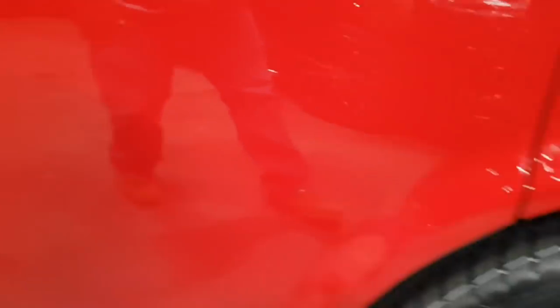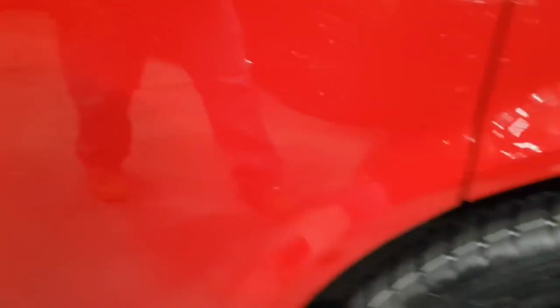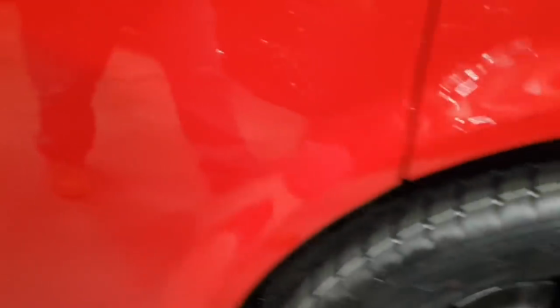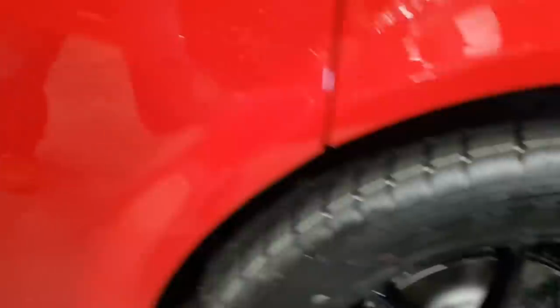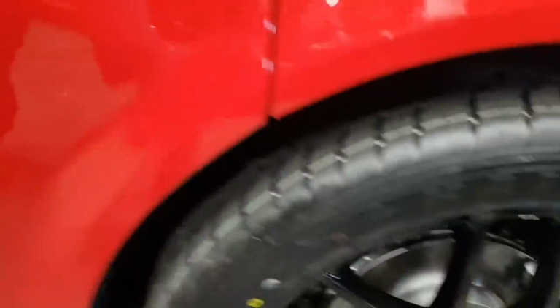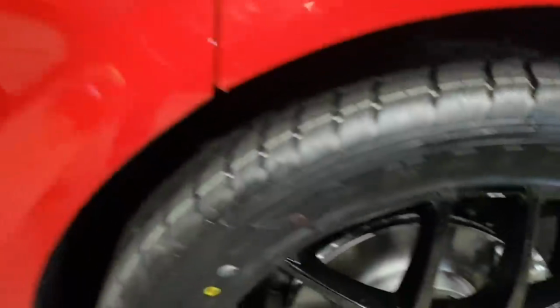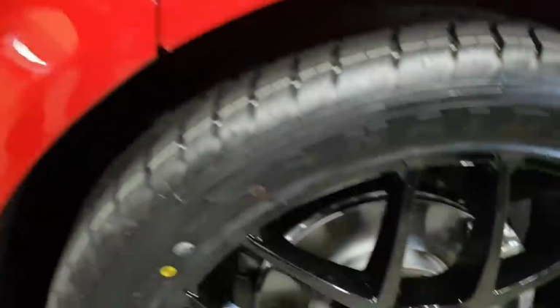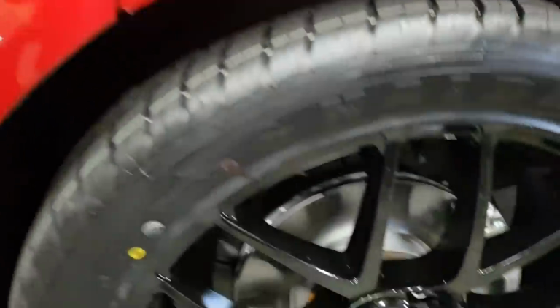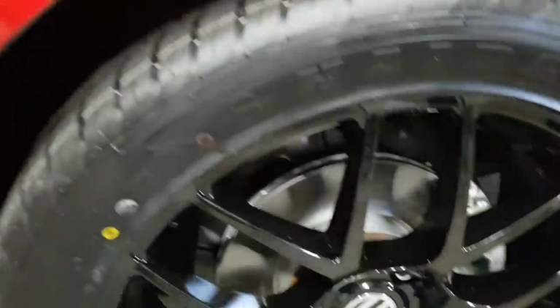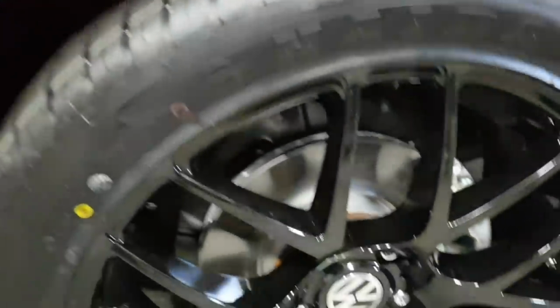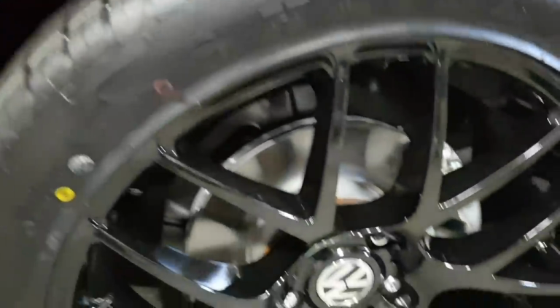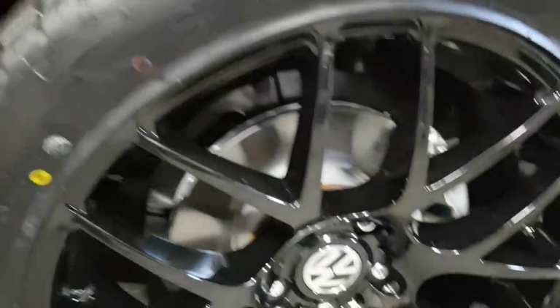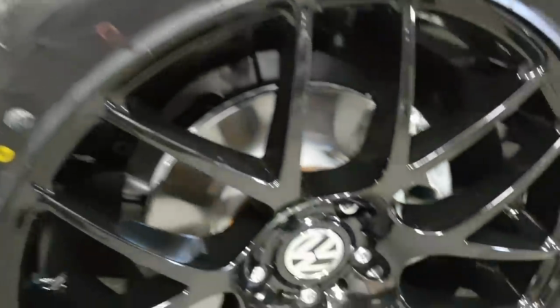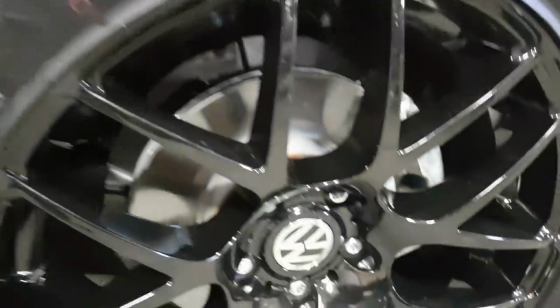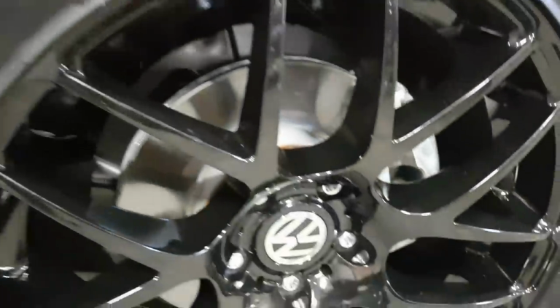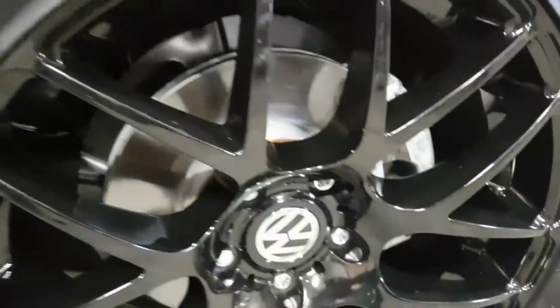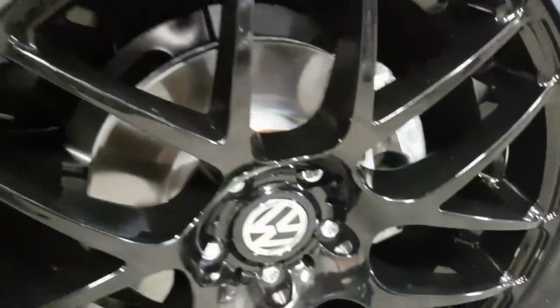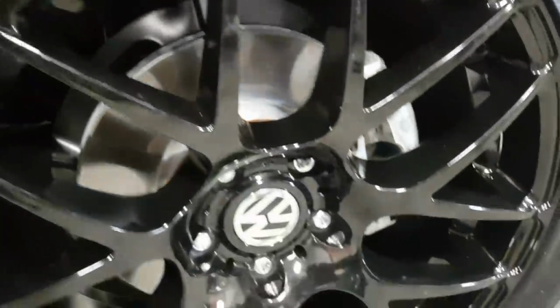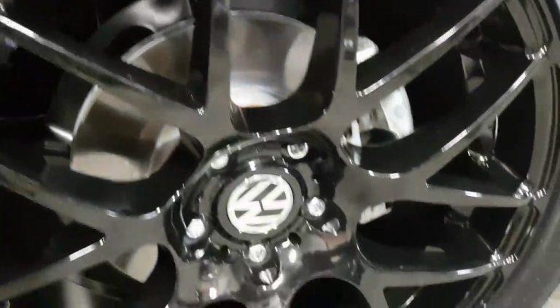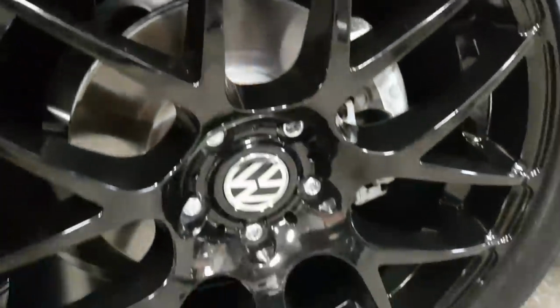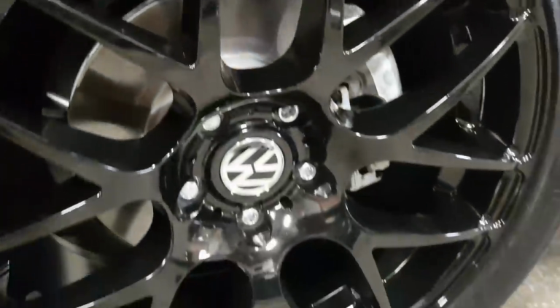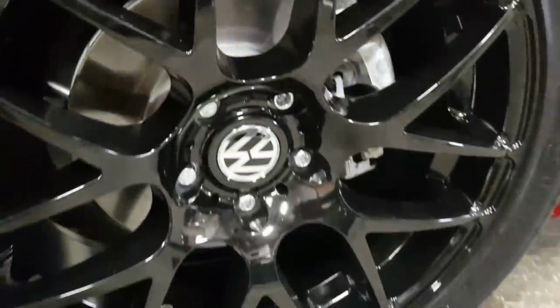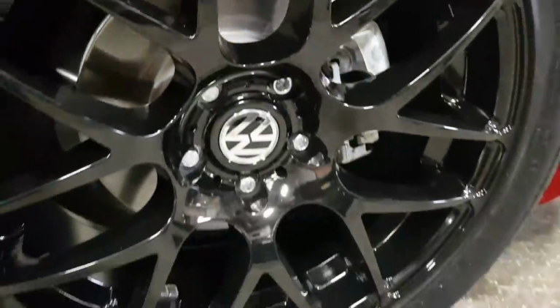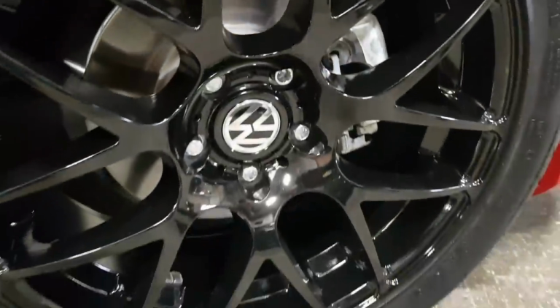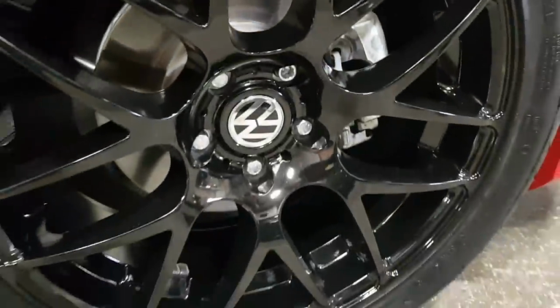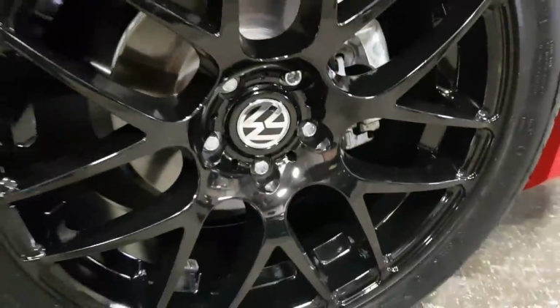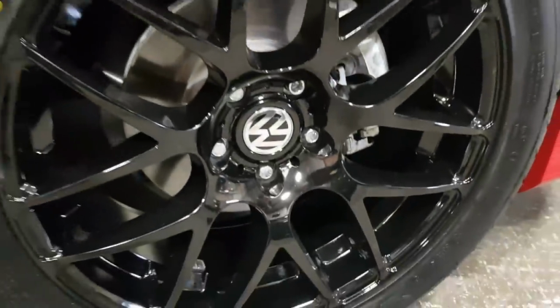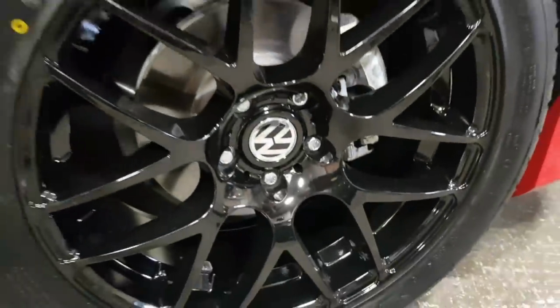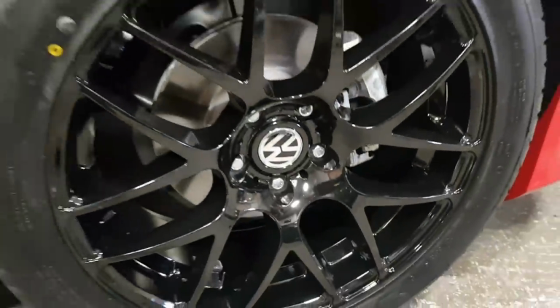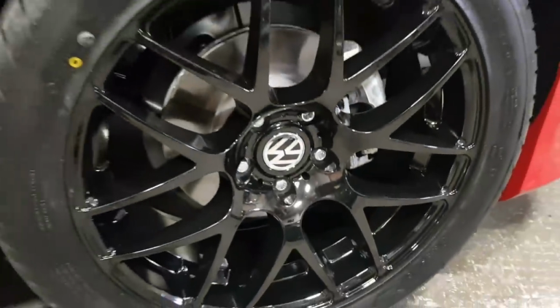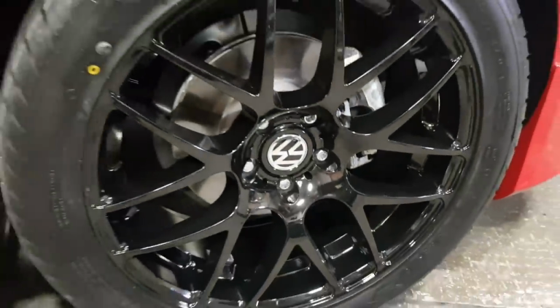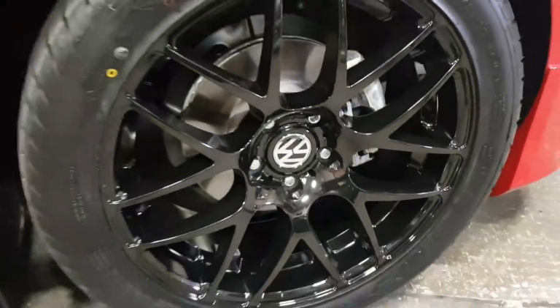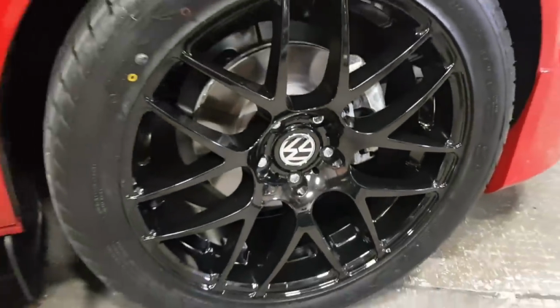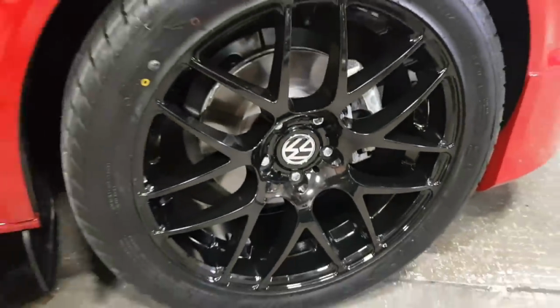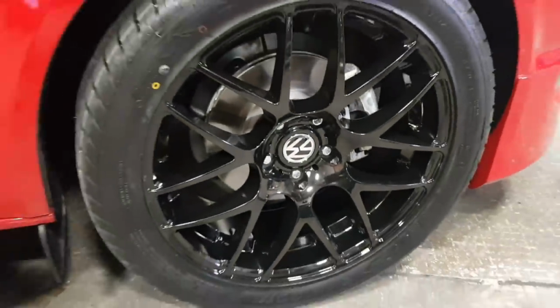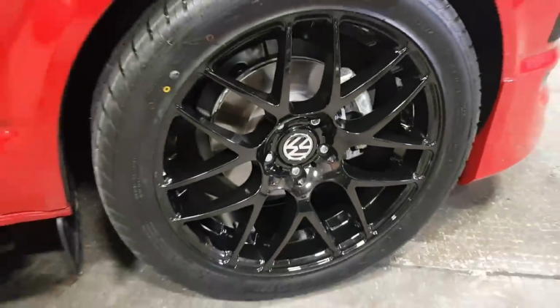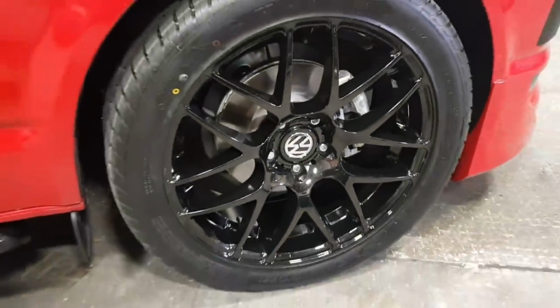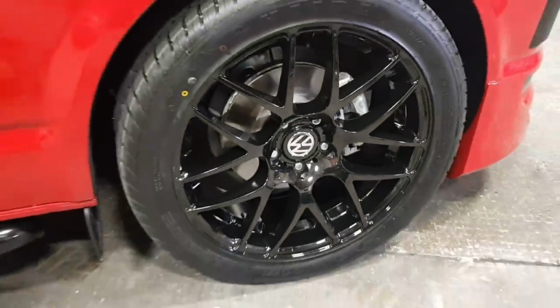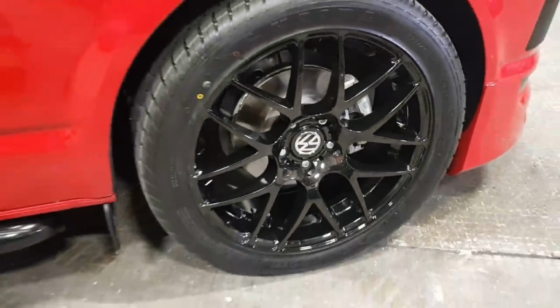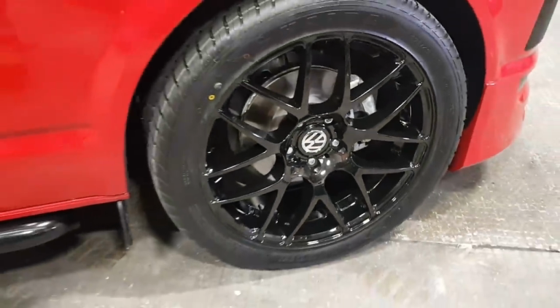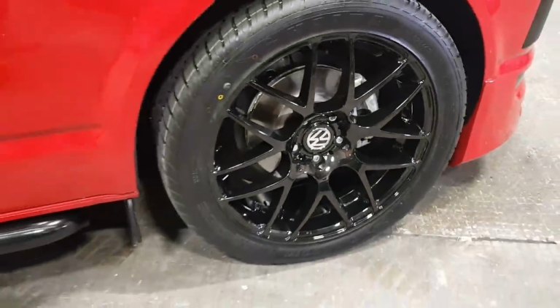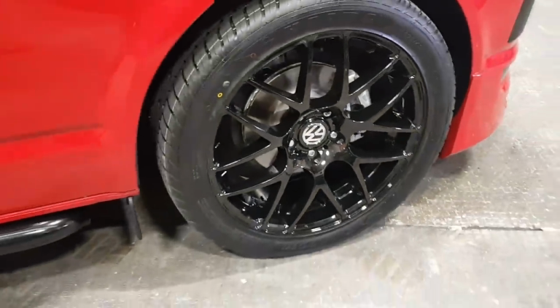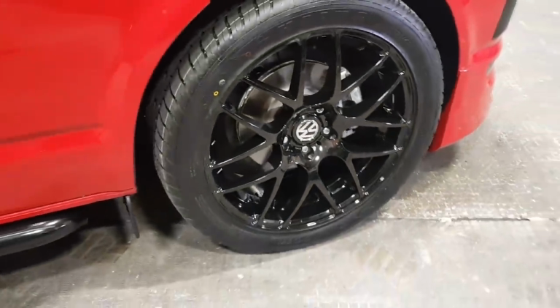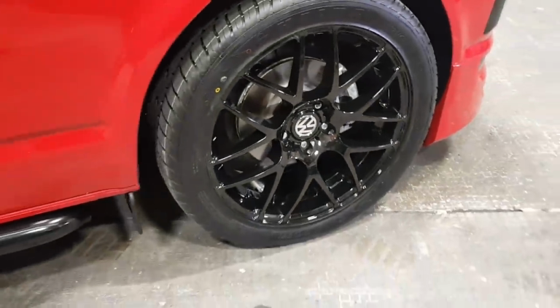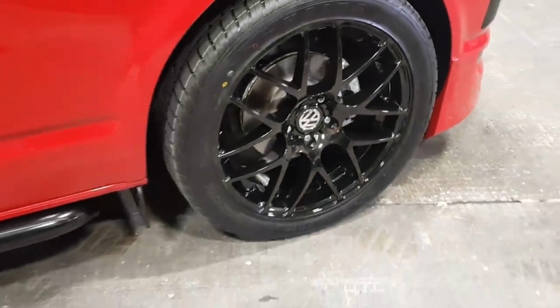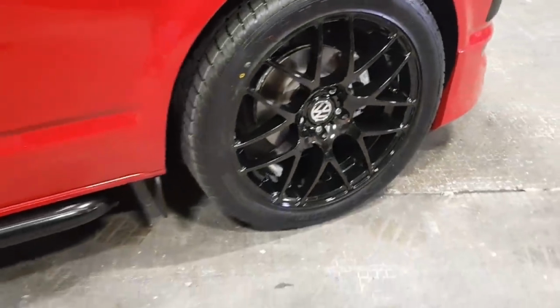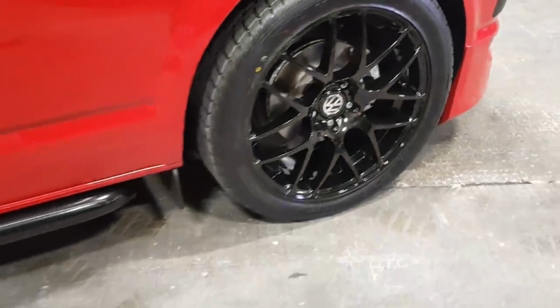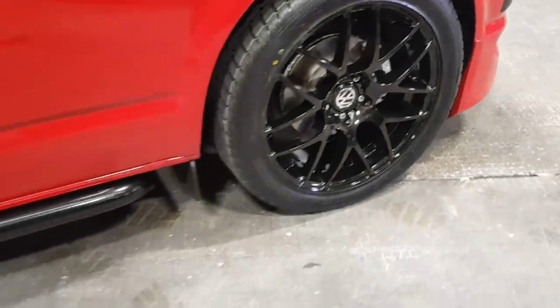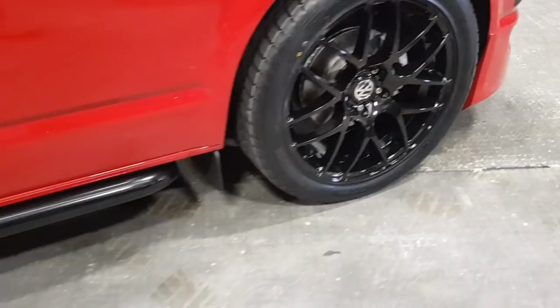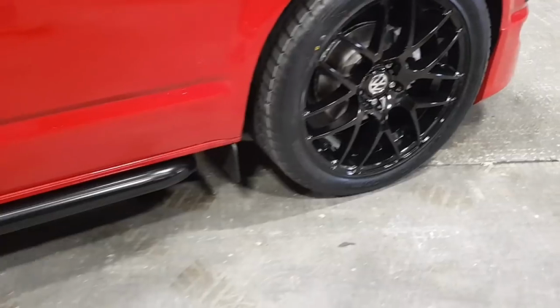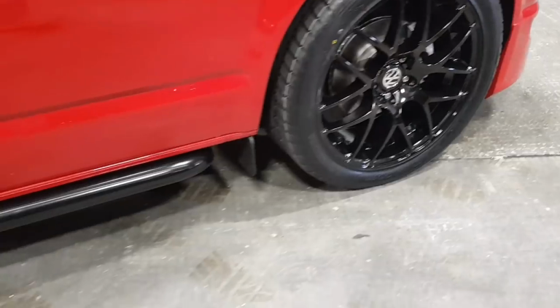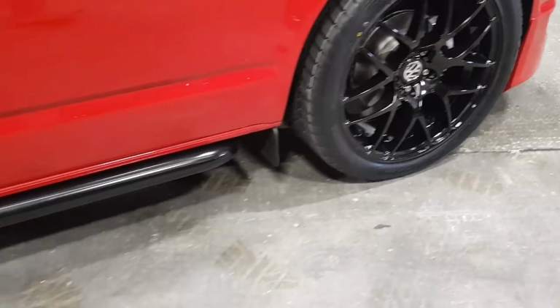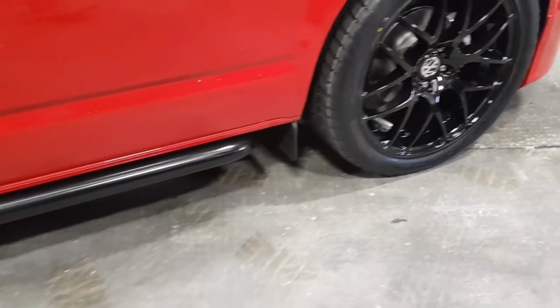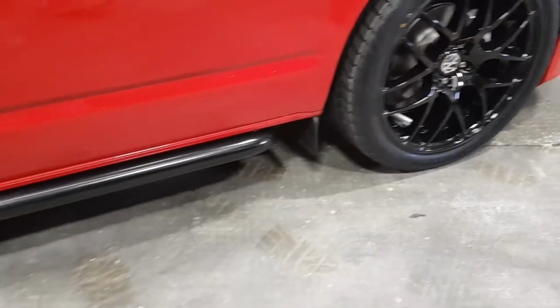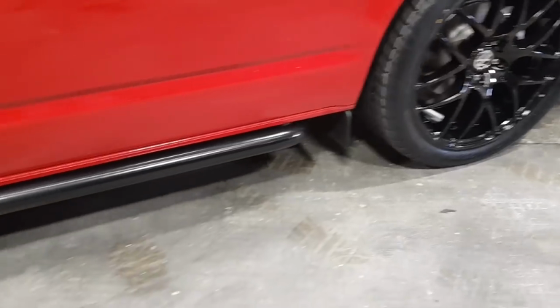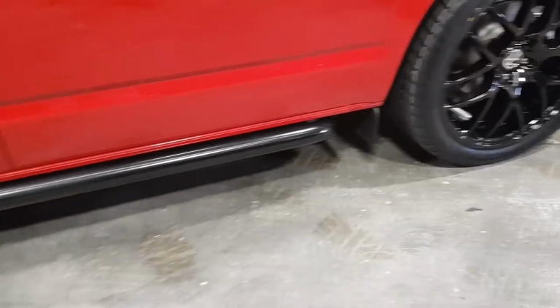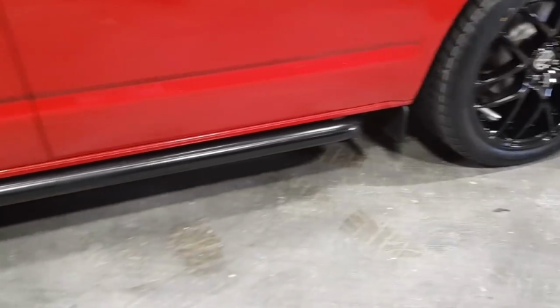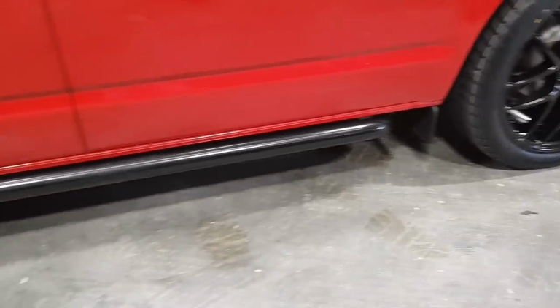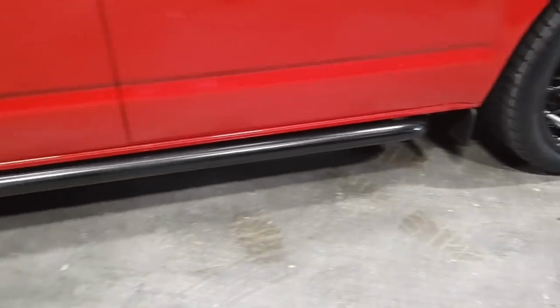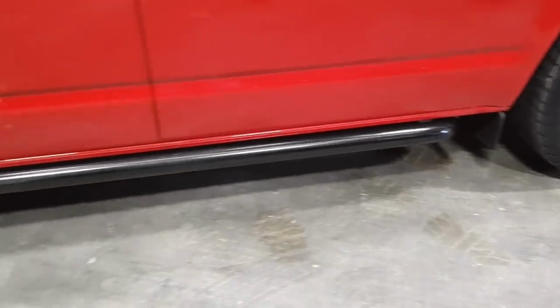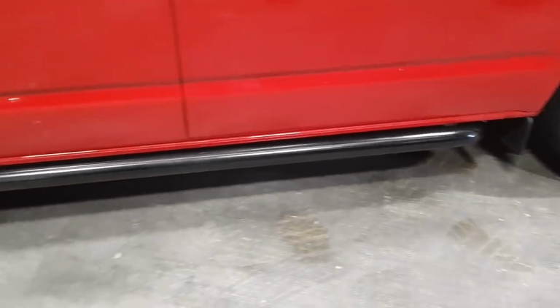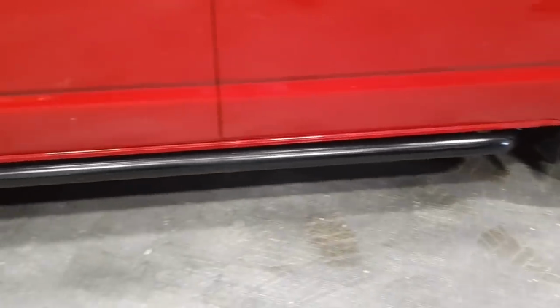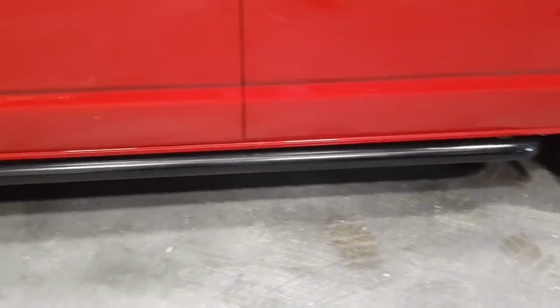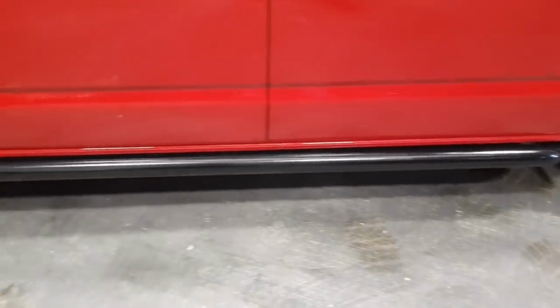With the 20-inch alloy wheels, the calipers can also be painted to a colour of your choice — whether that be black, red, blue, or green.